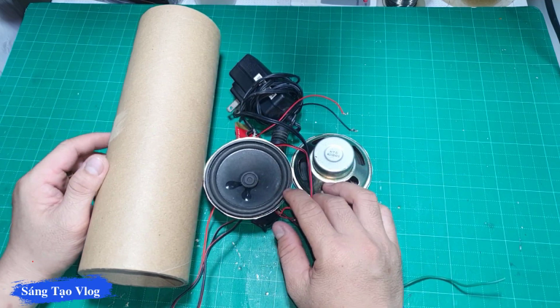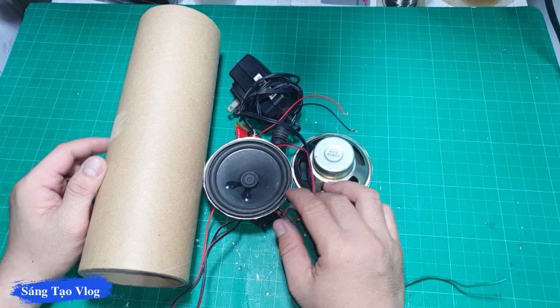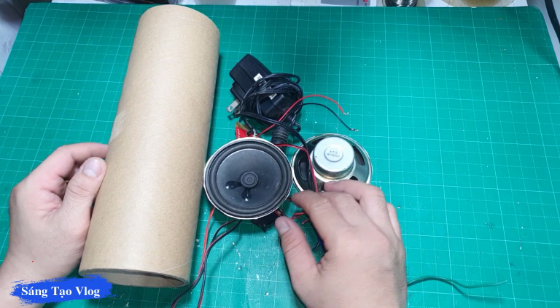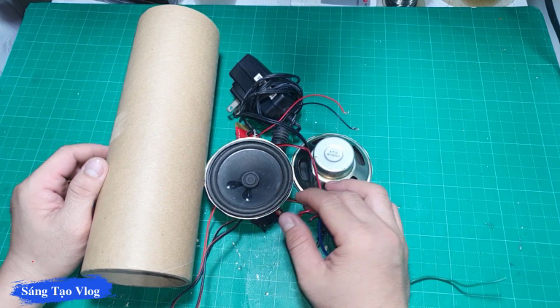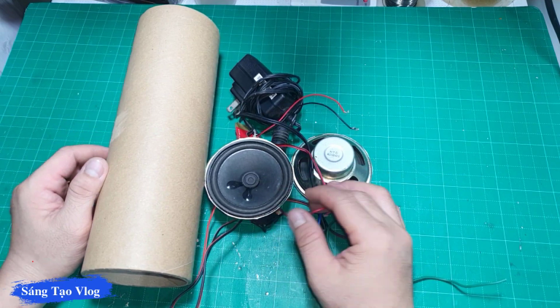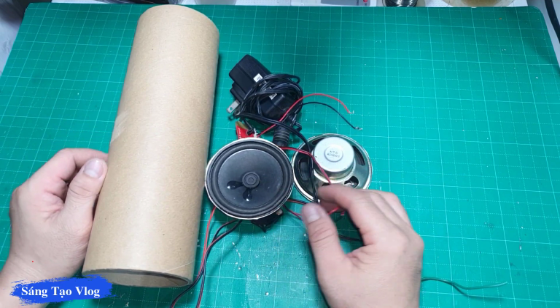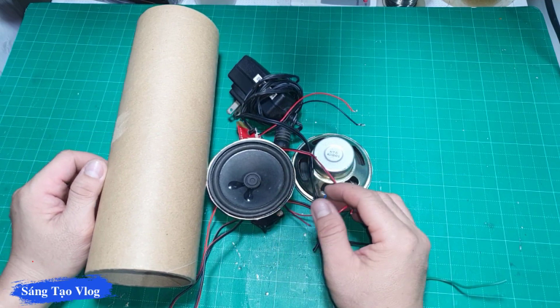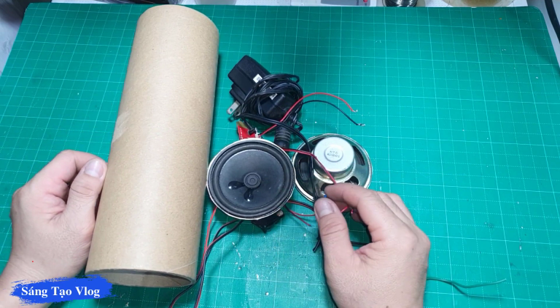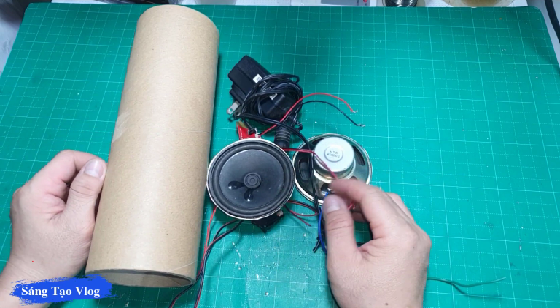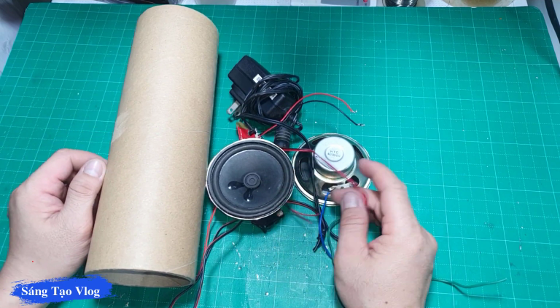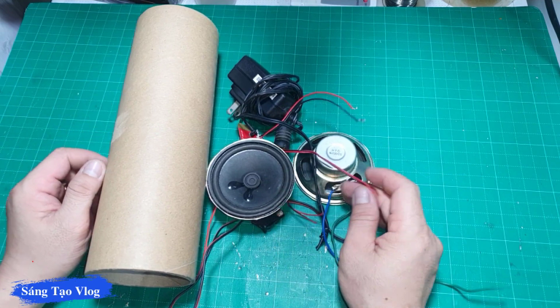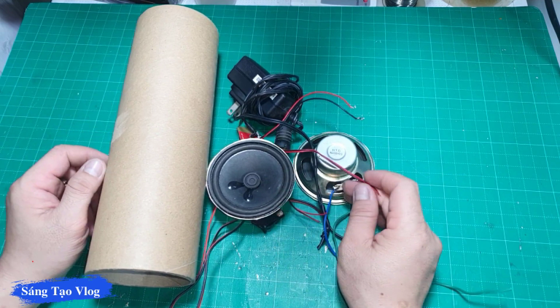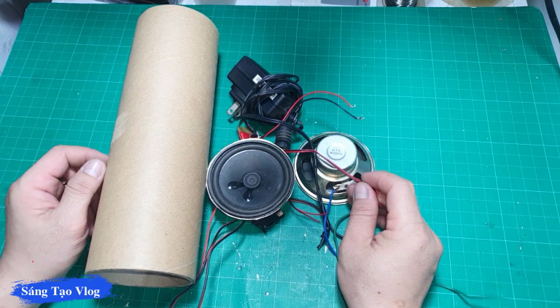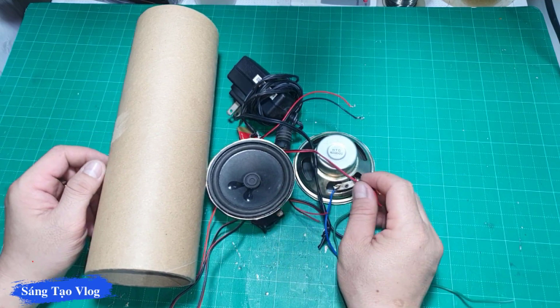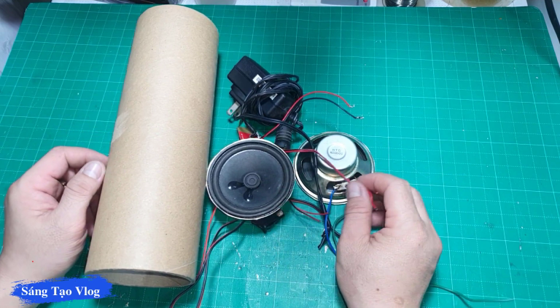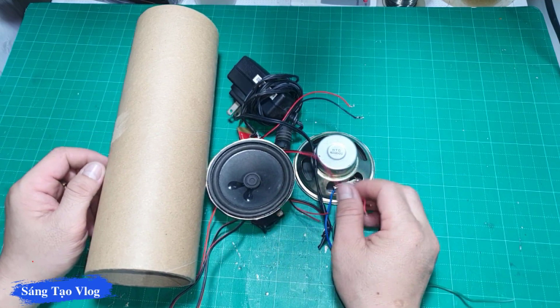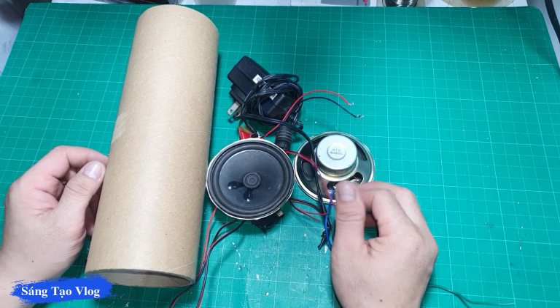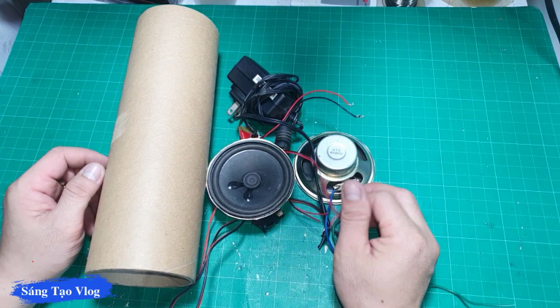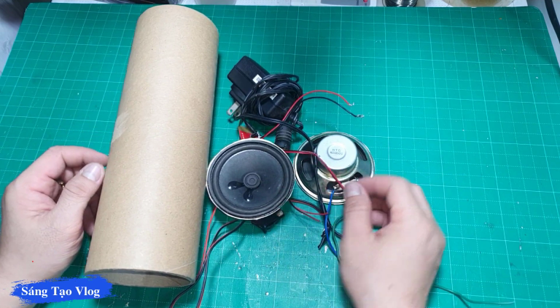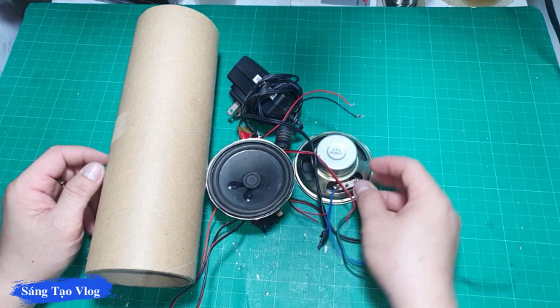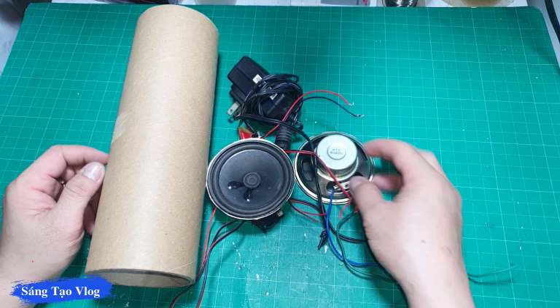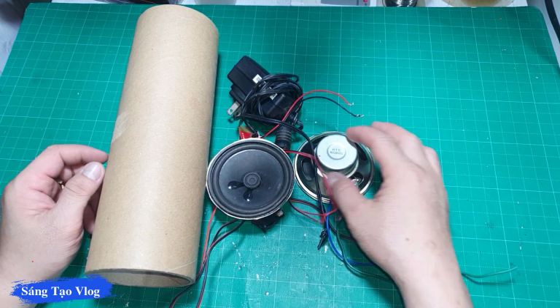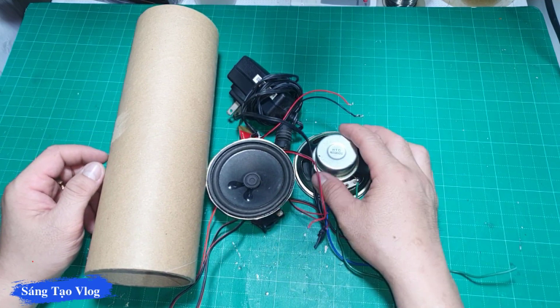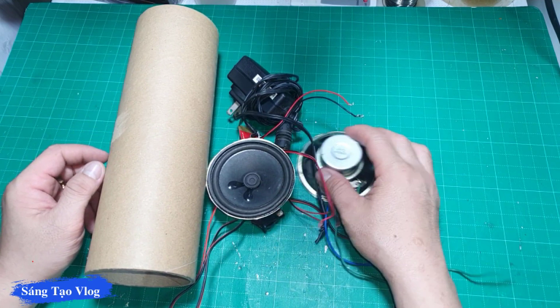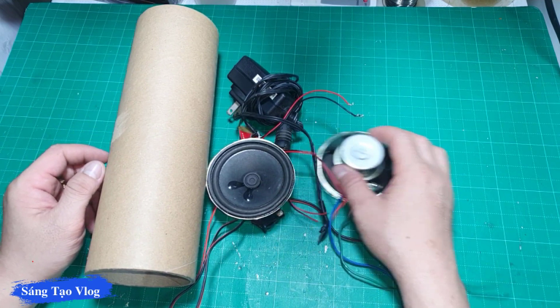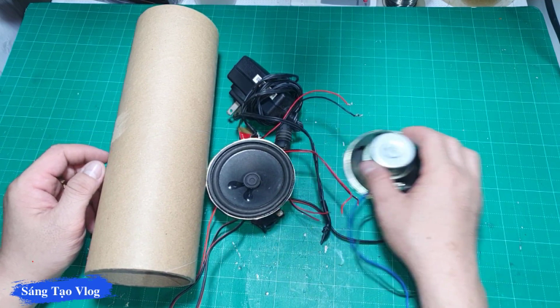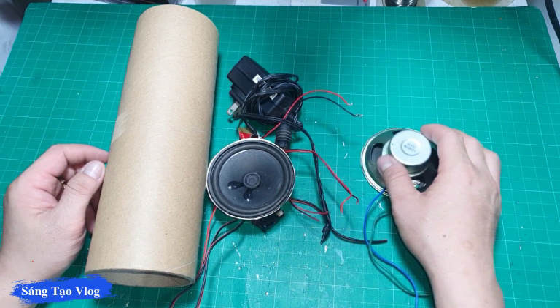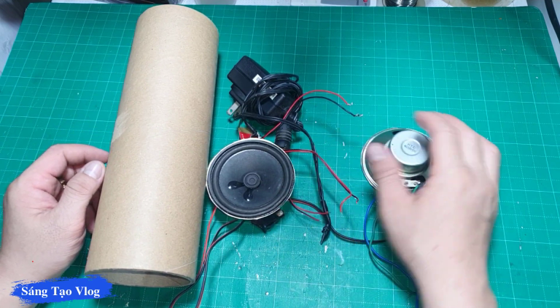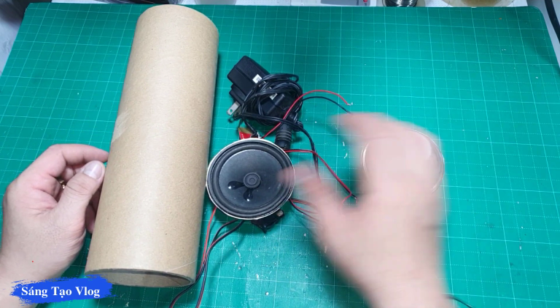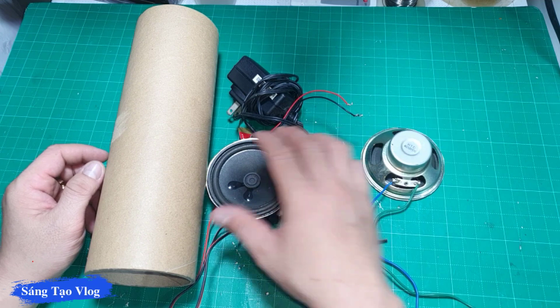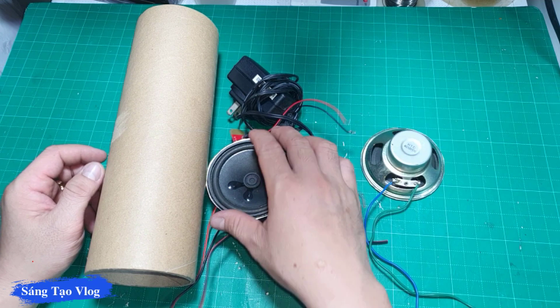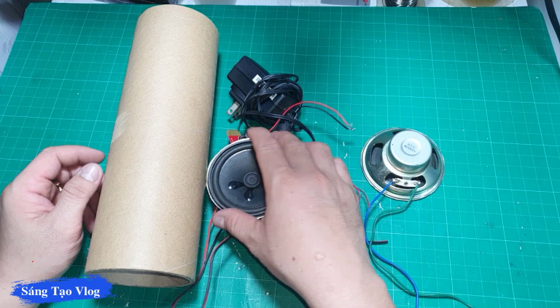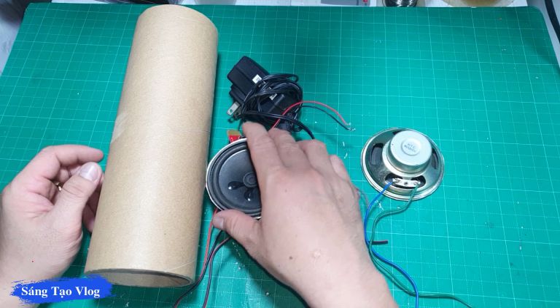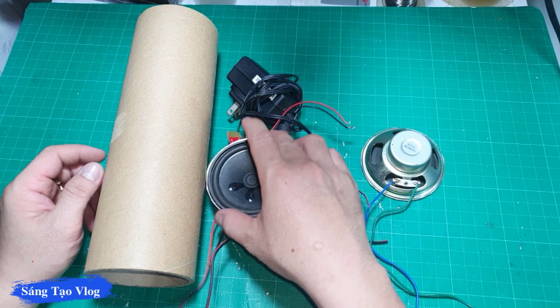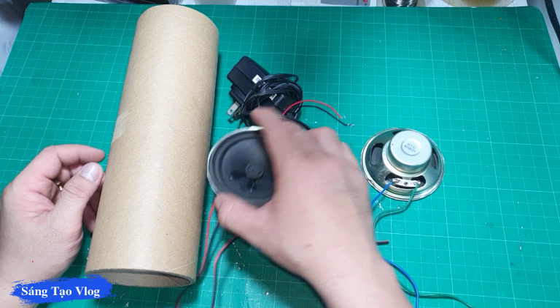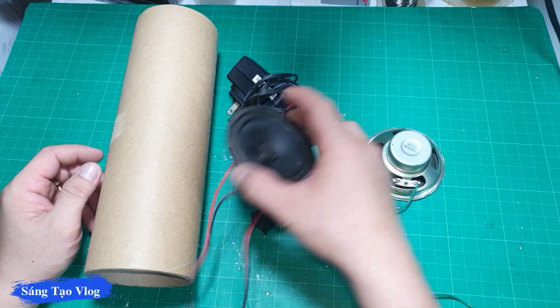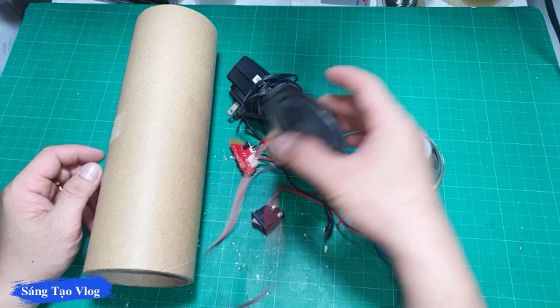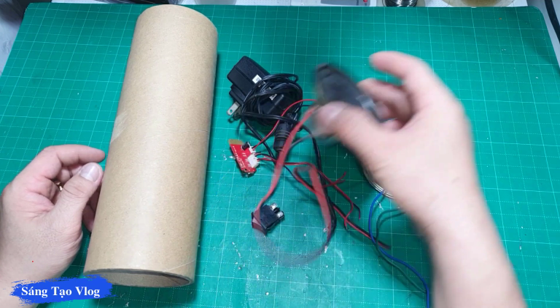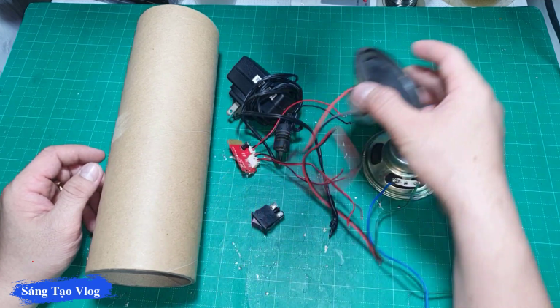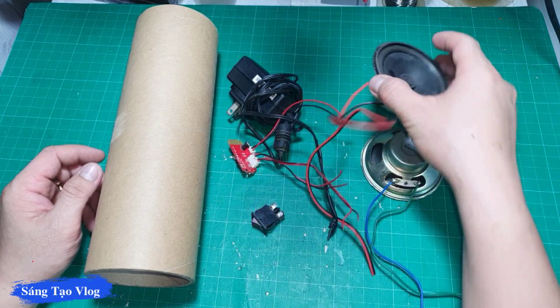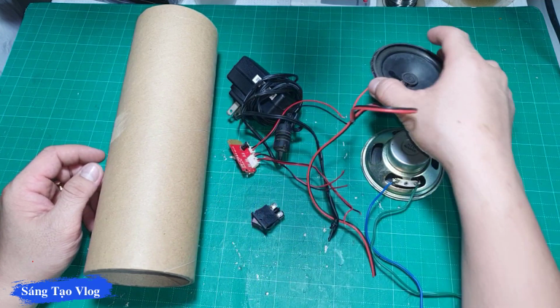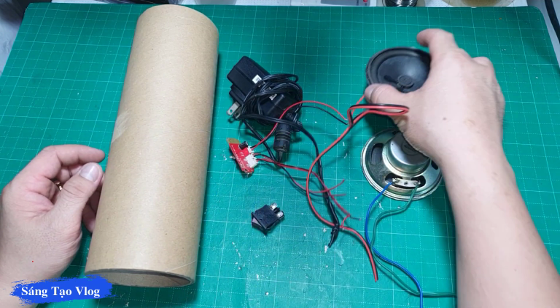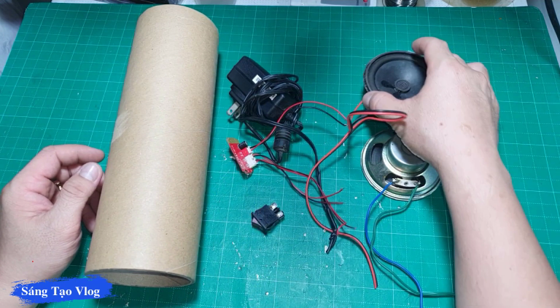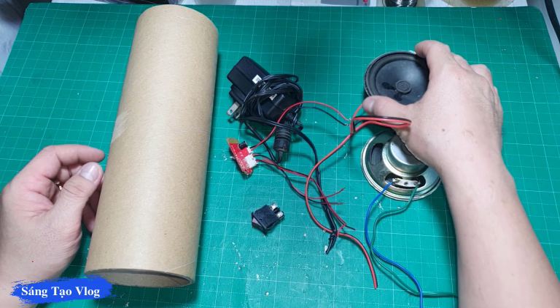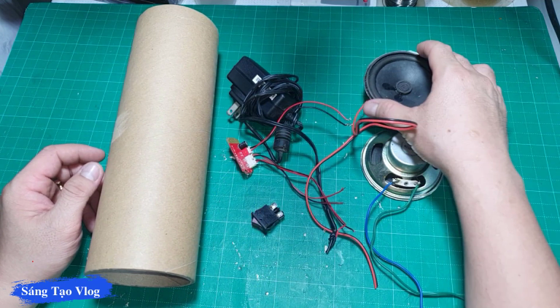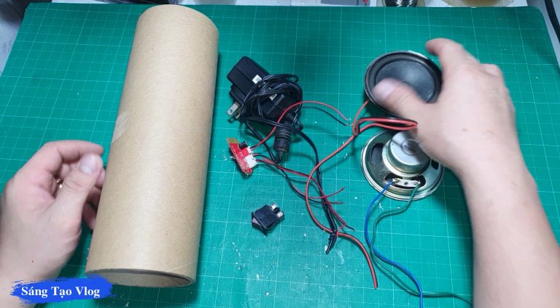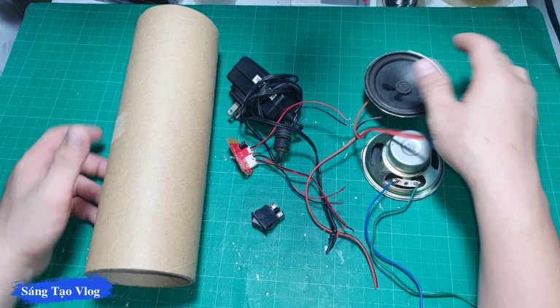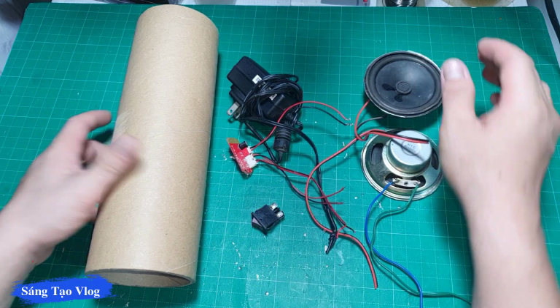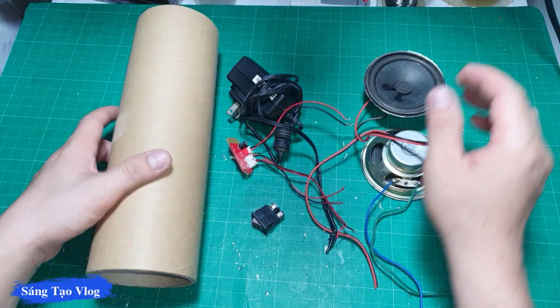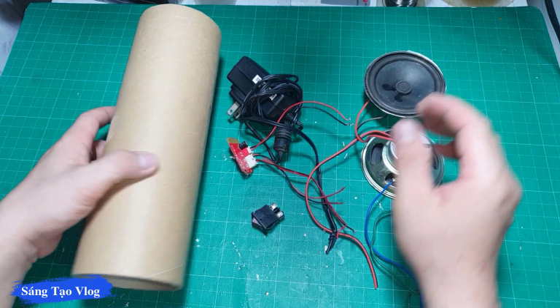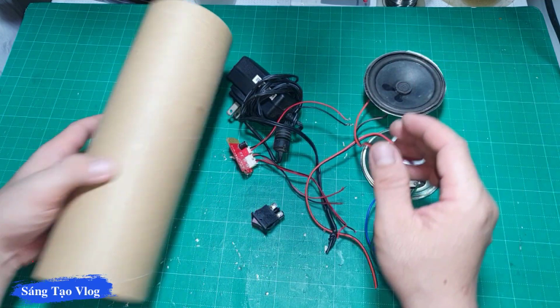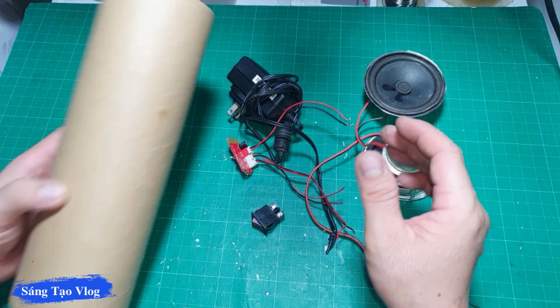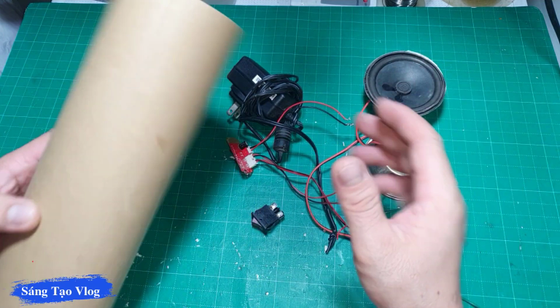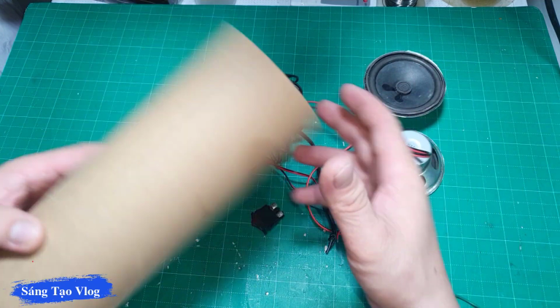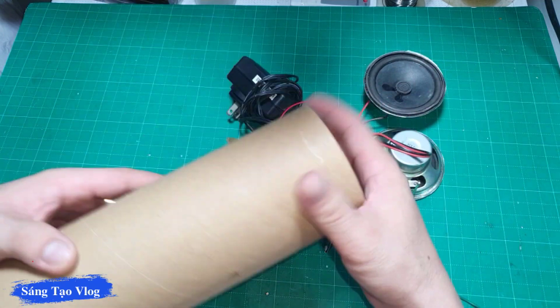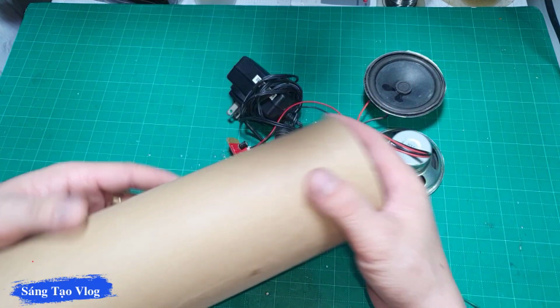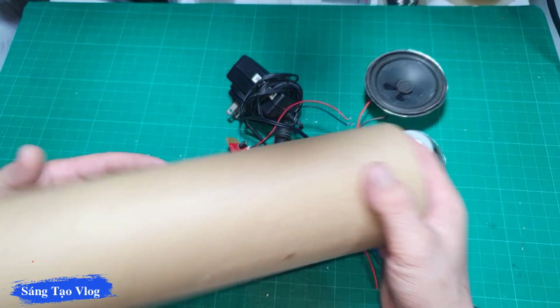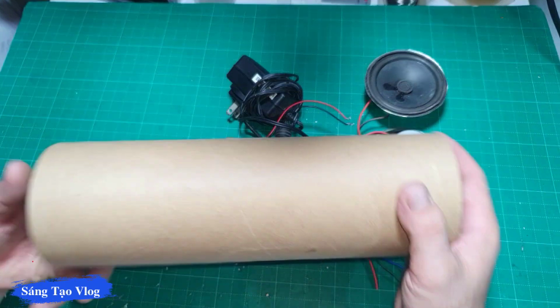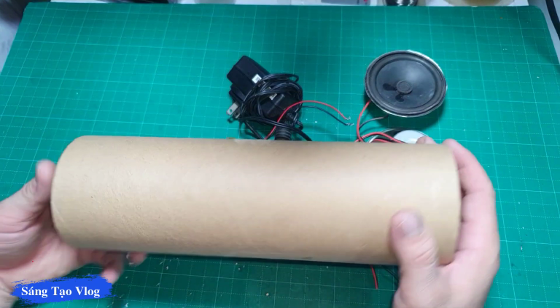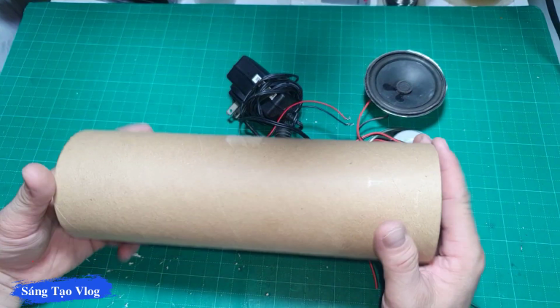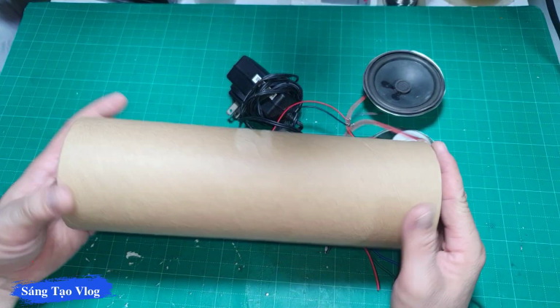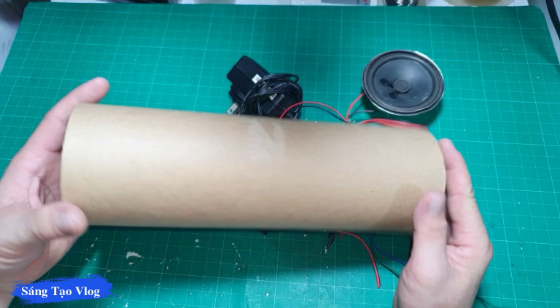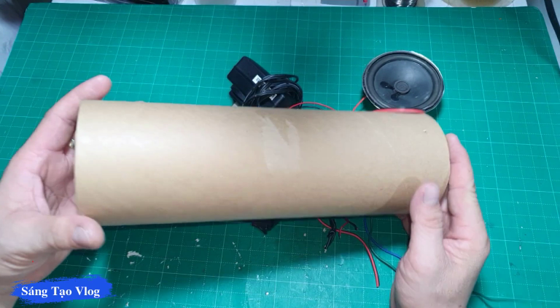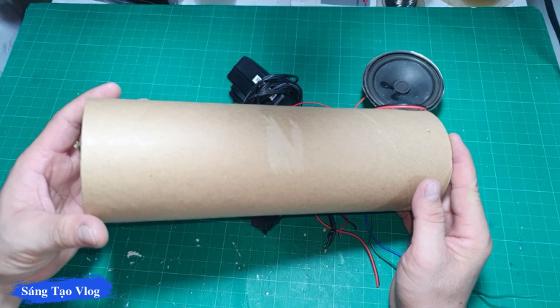Chào mừng tất cả các bạn đã đến với video tiếp theo của Sáng Tạo Vlog. Hôm nay chúng ta sẽ cùng chế một chiếc loa bluetooth.